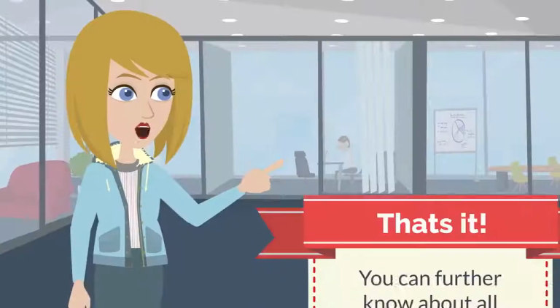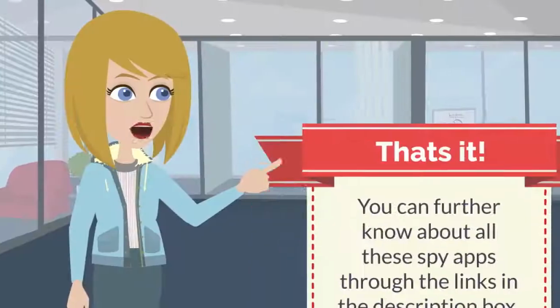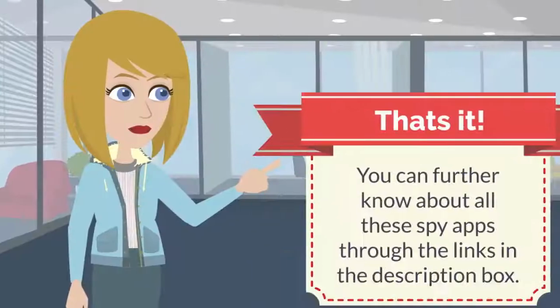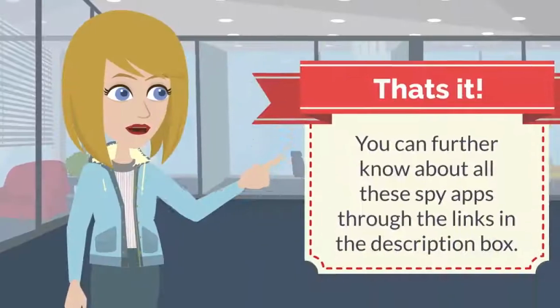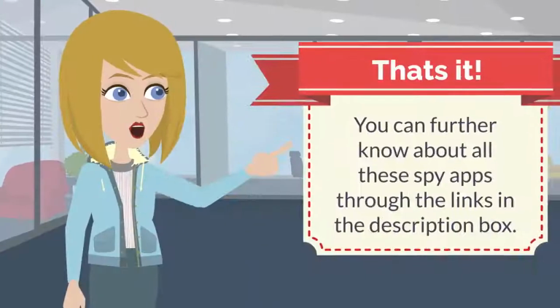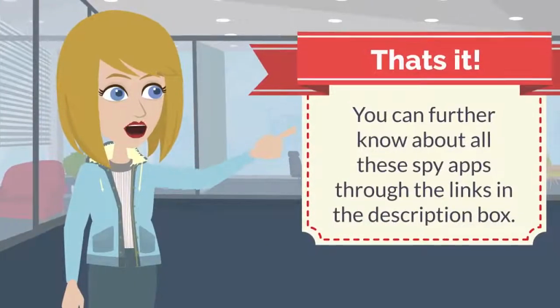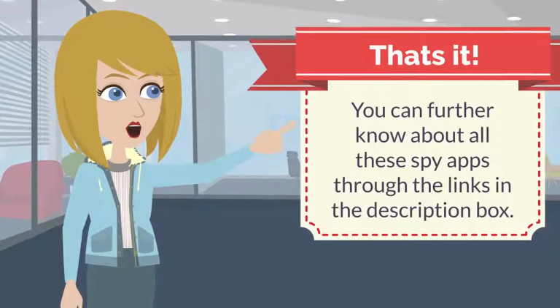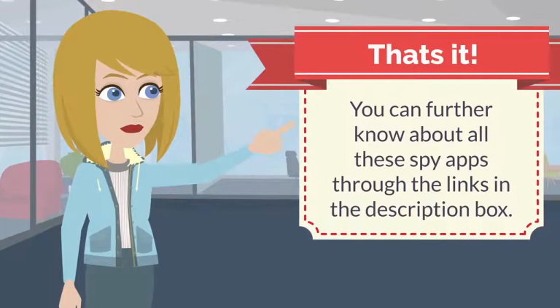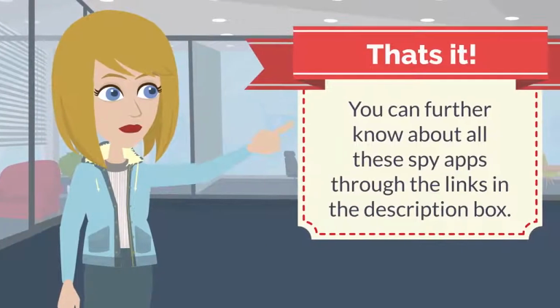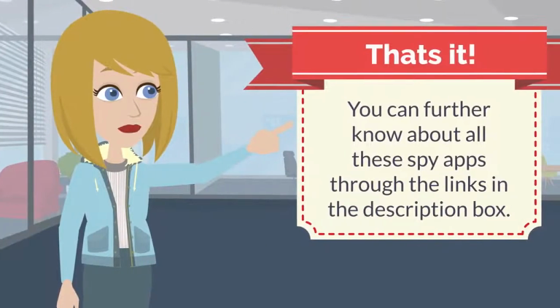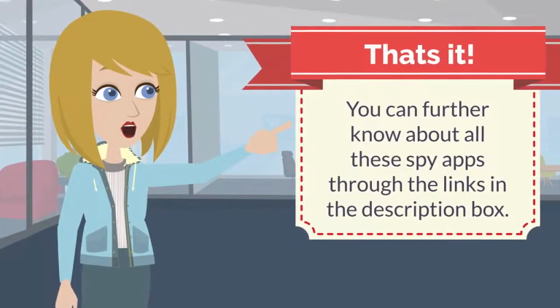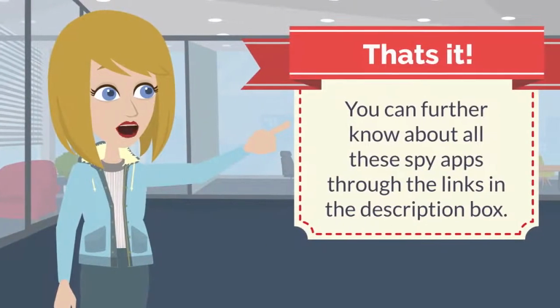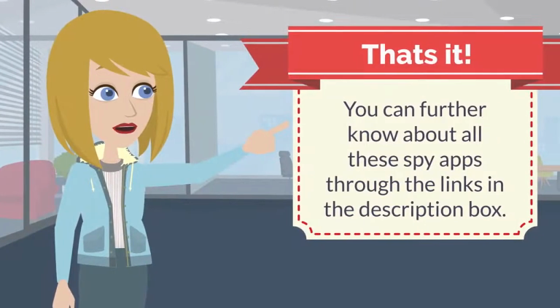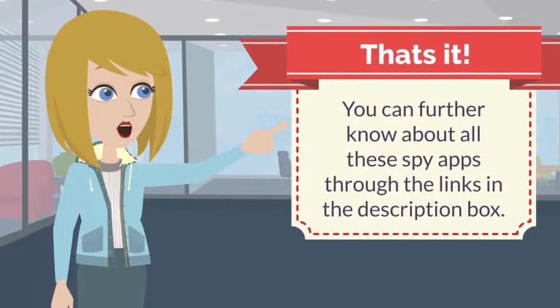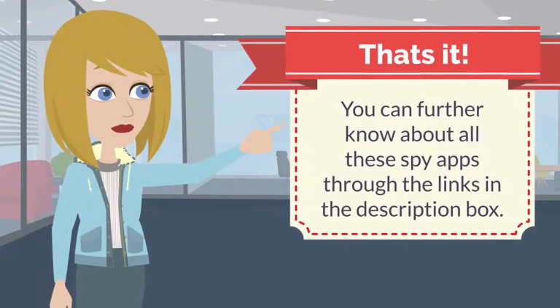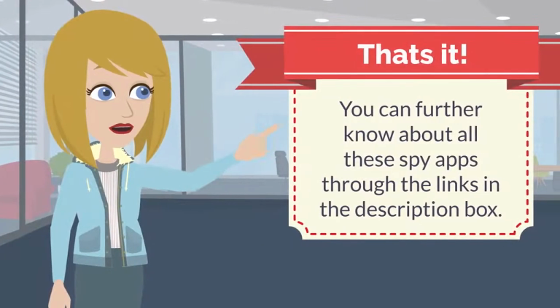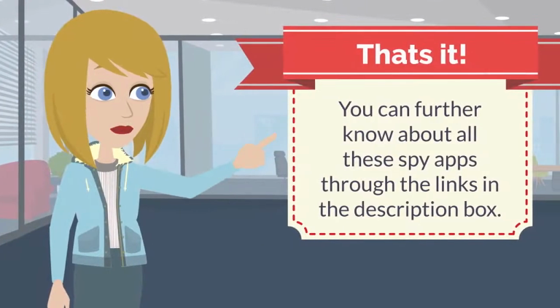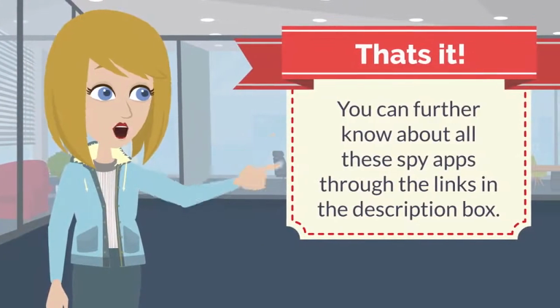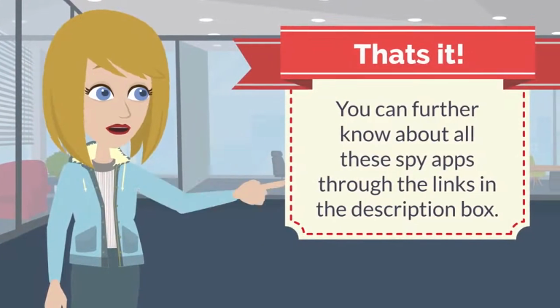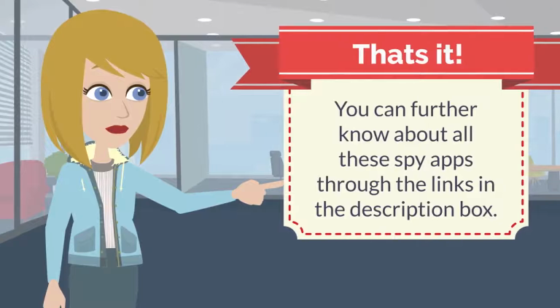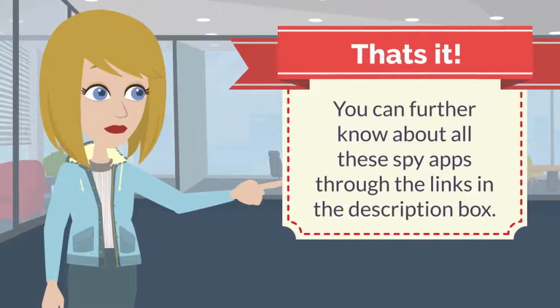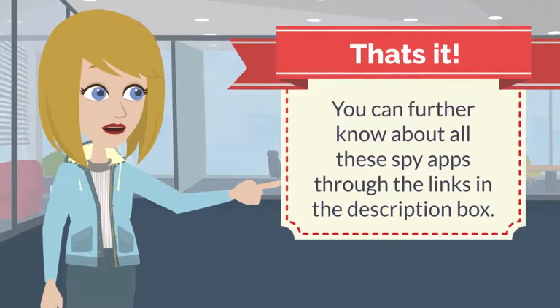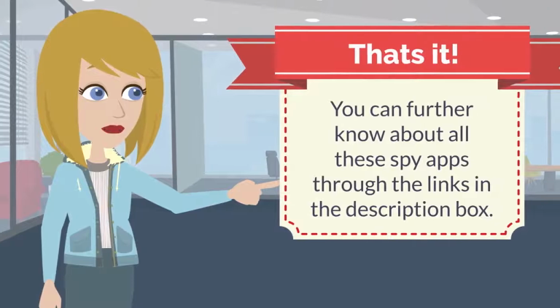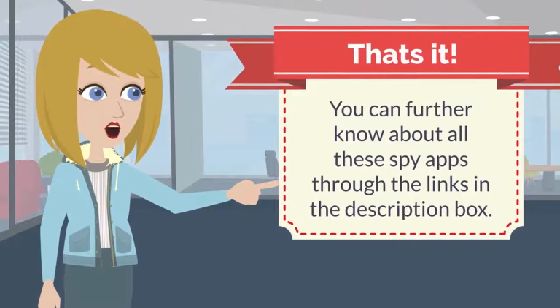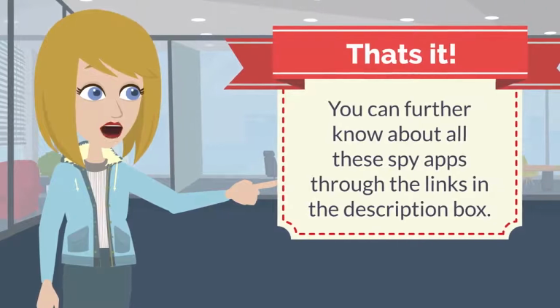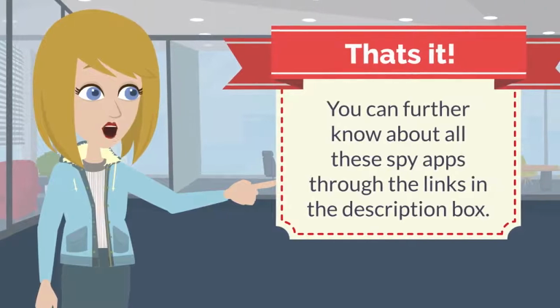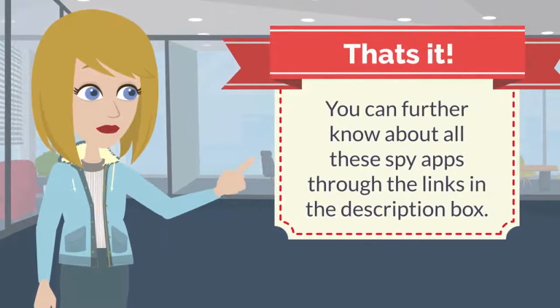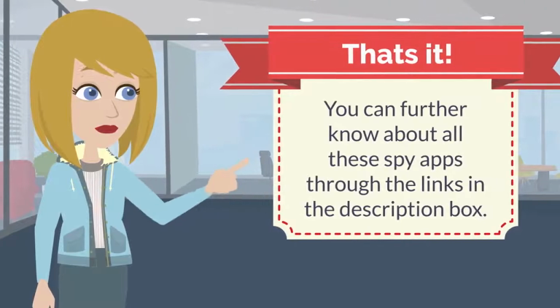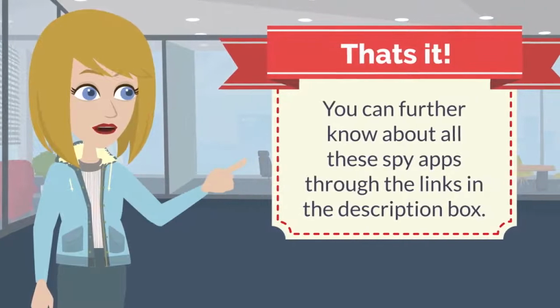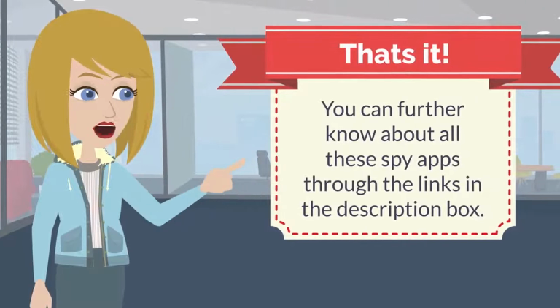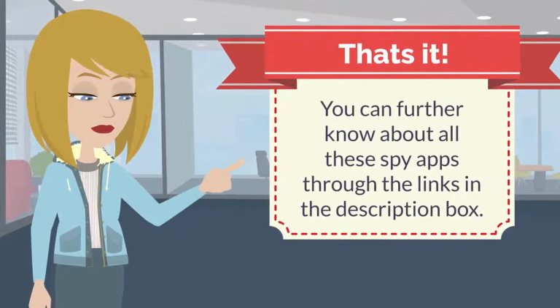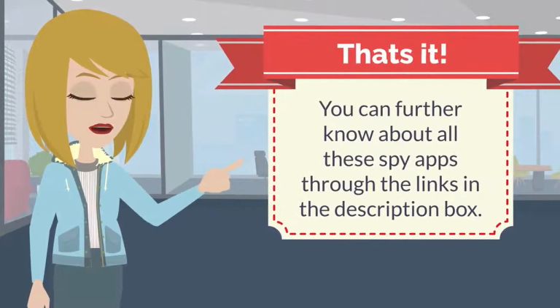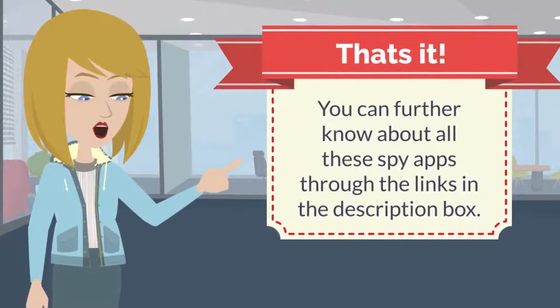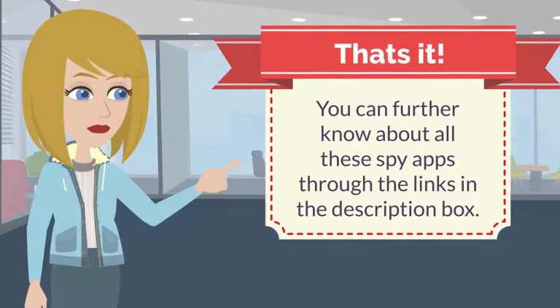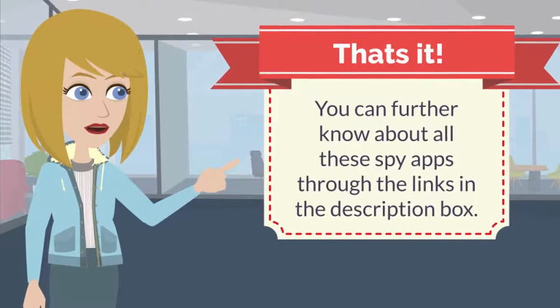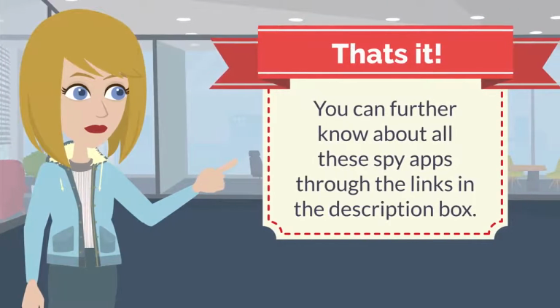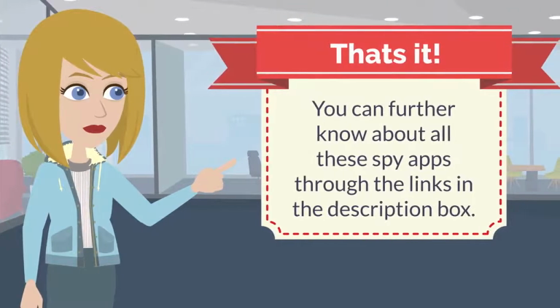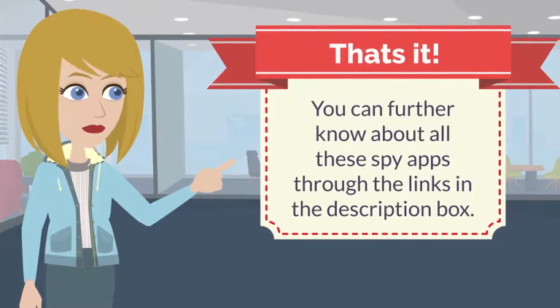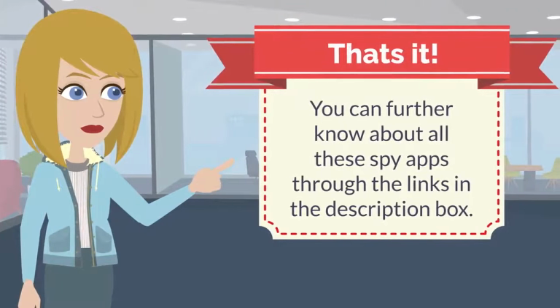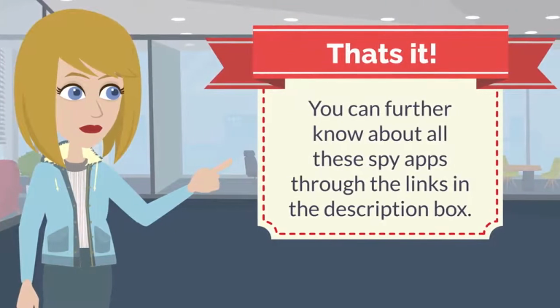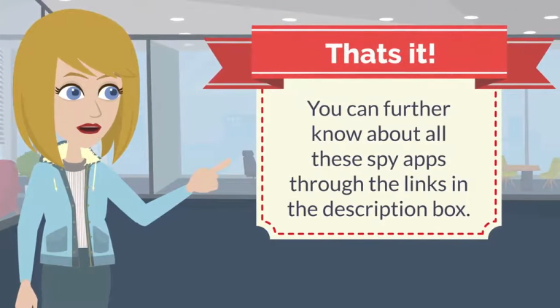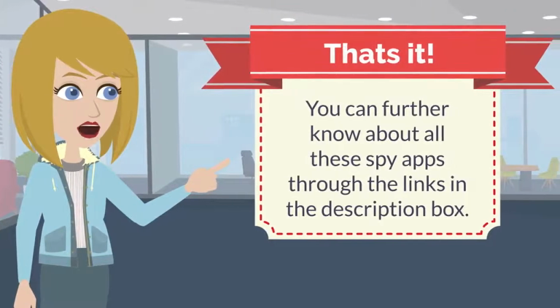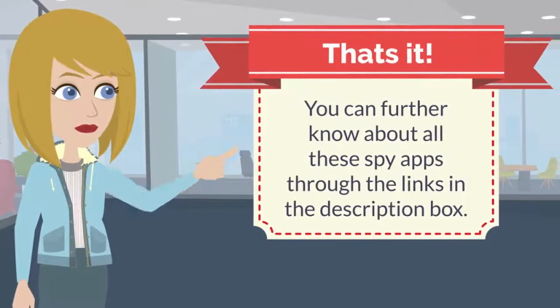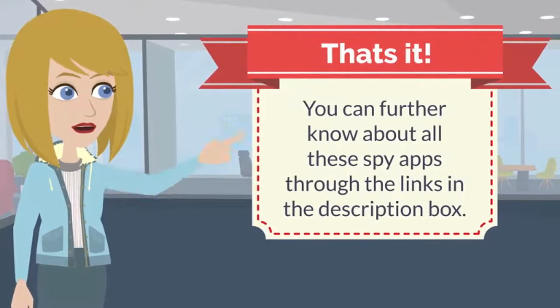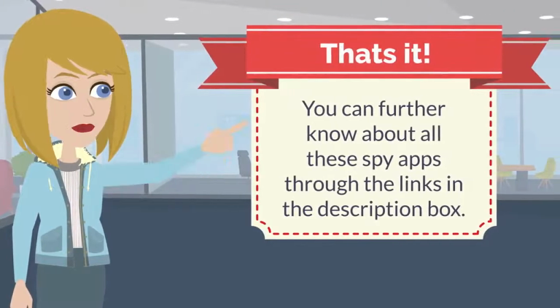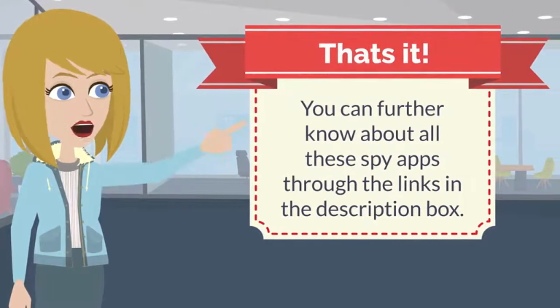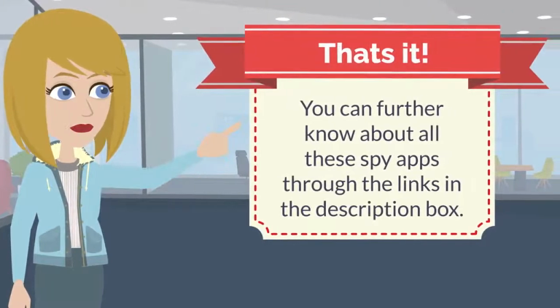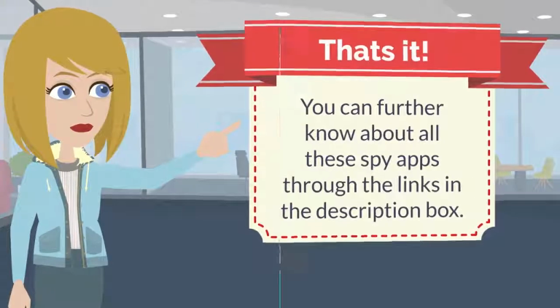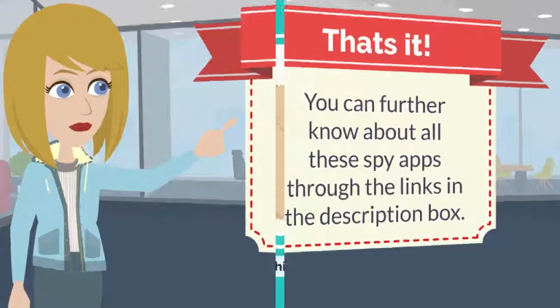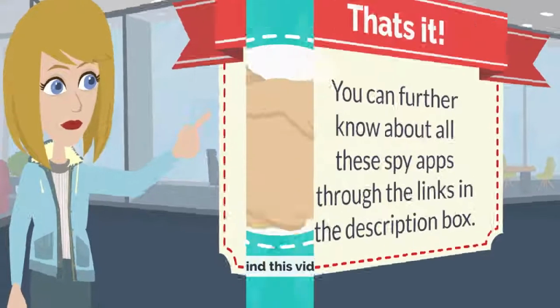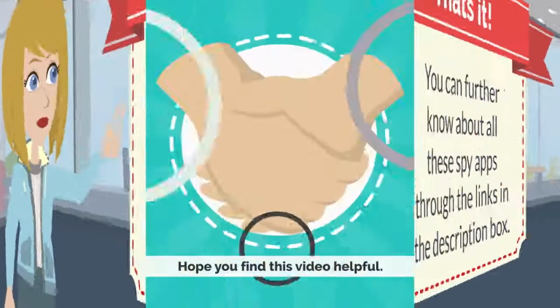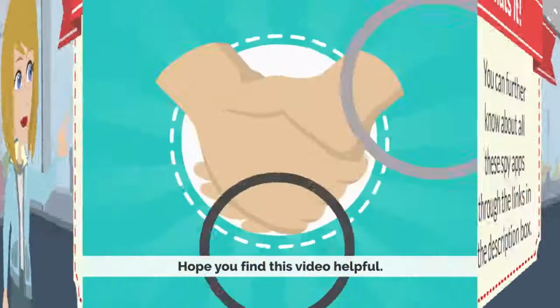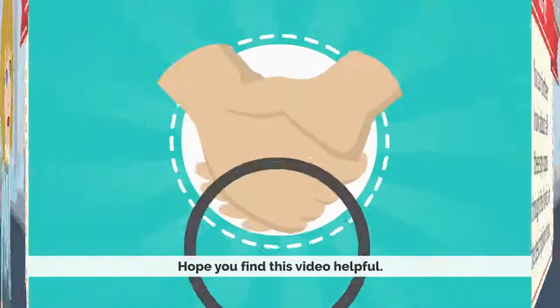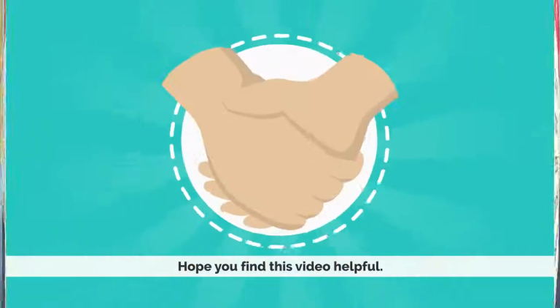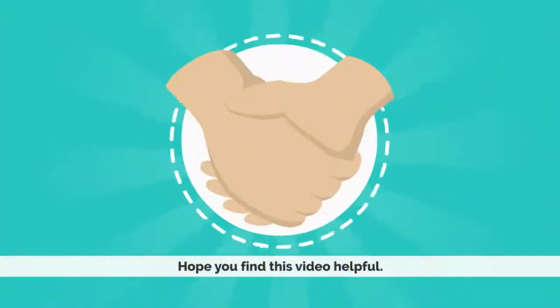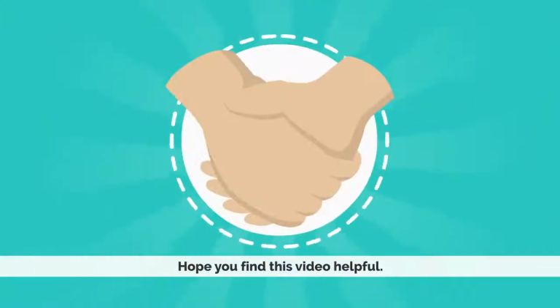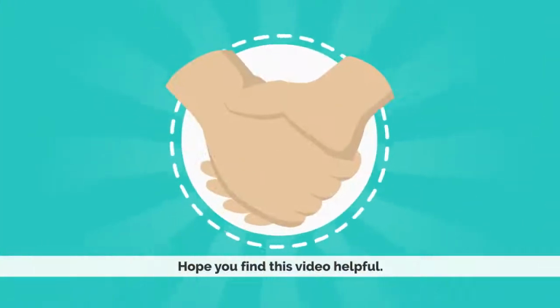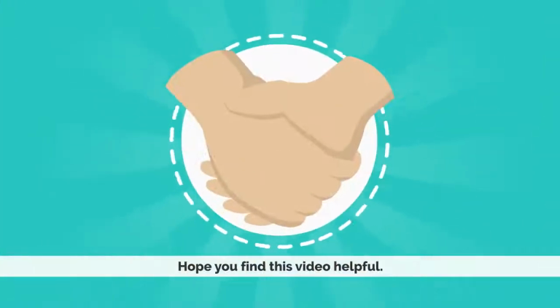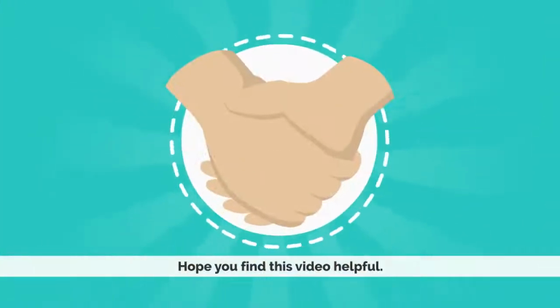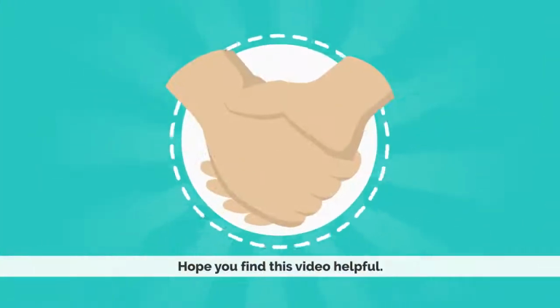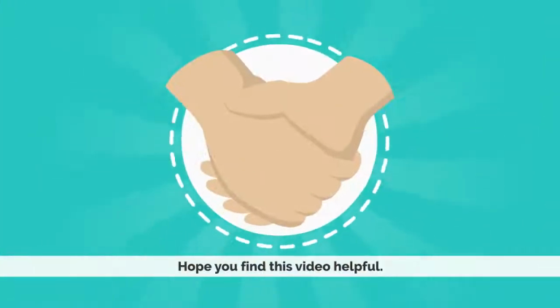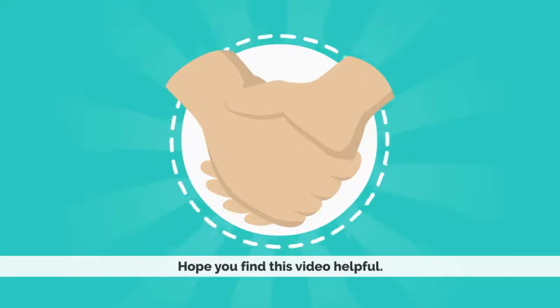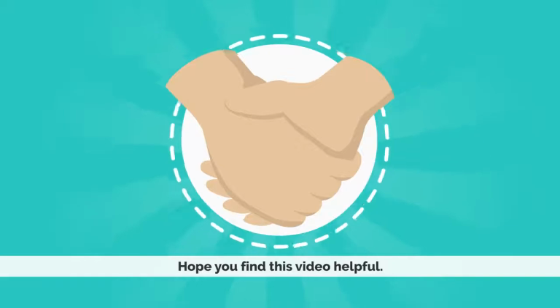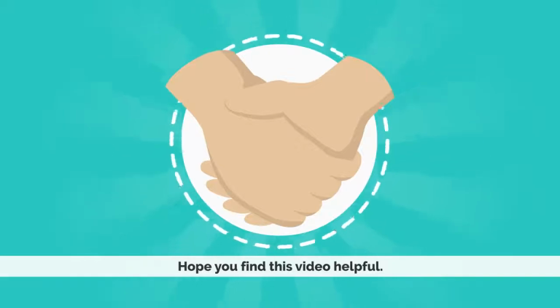That's it! You can find out more about all these spy apps through the links in the description box. Hope you find this video helpful.